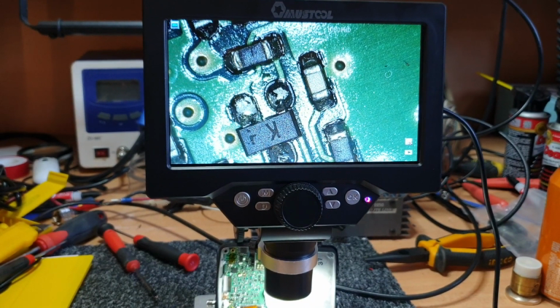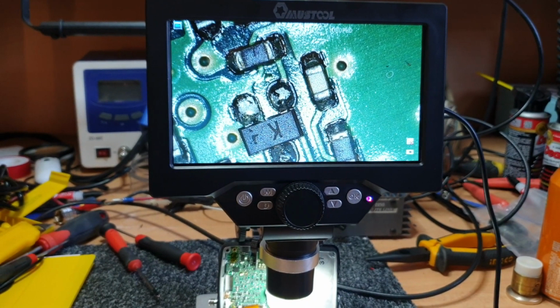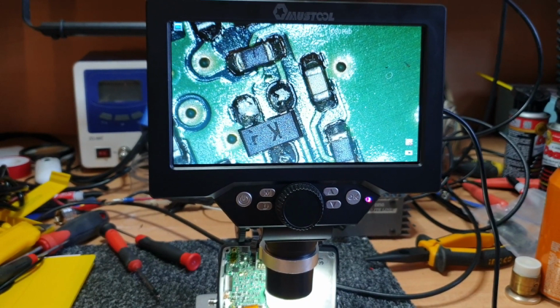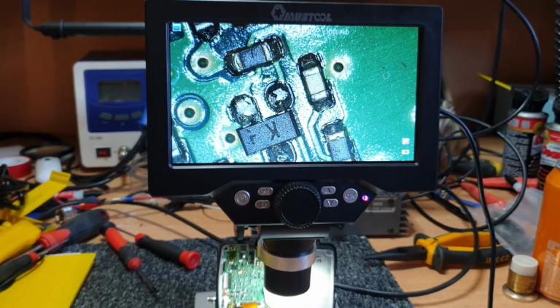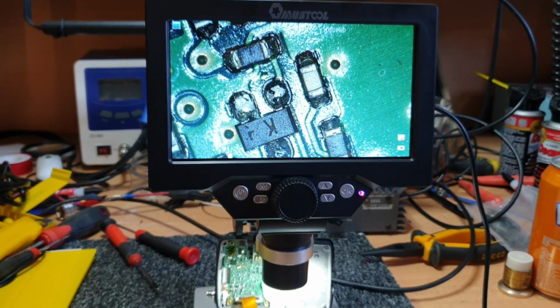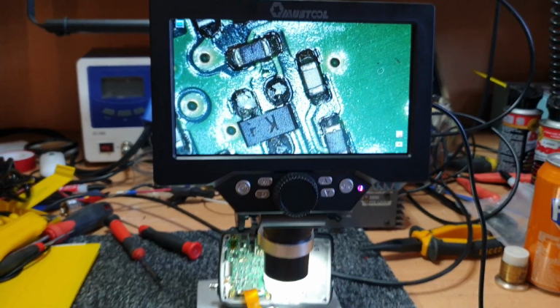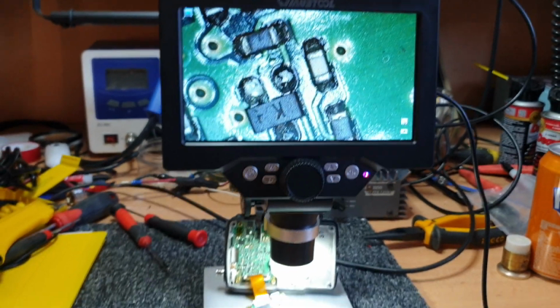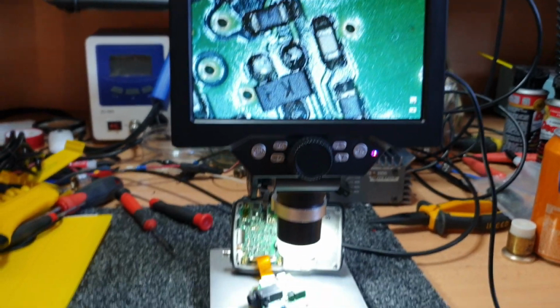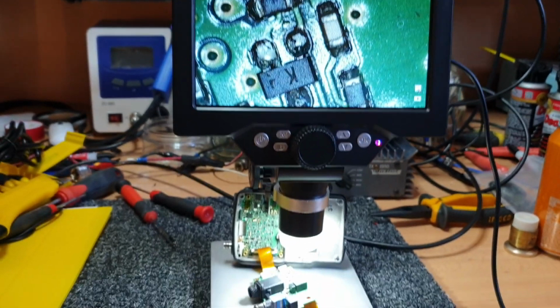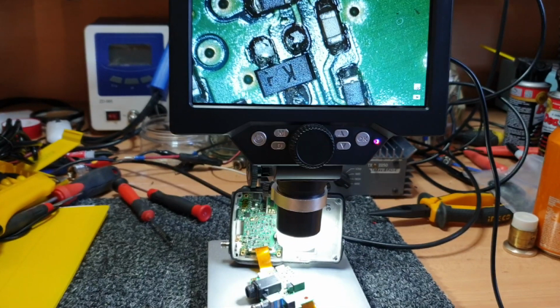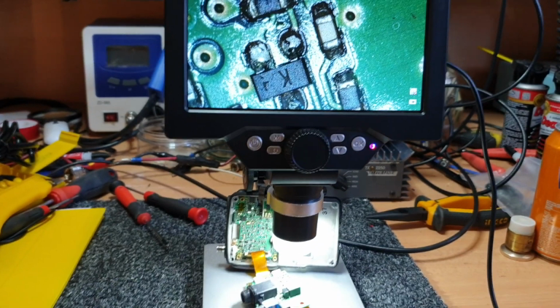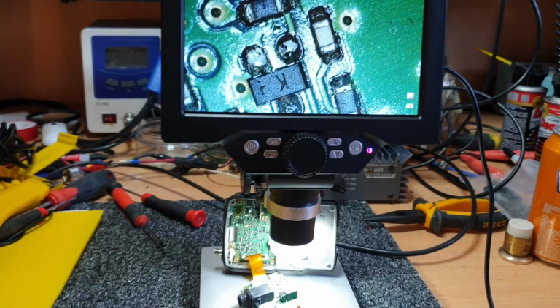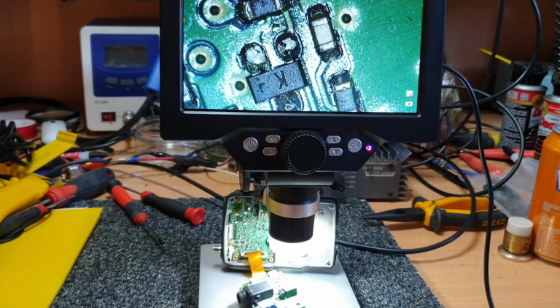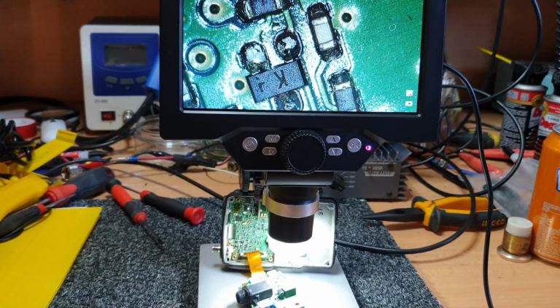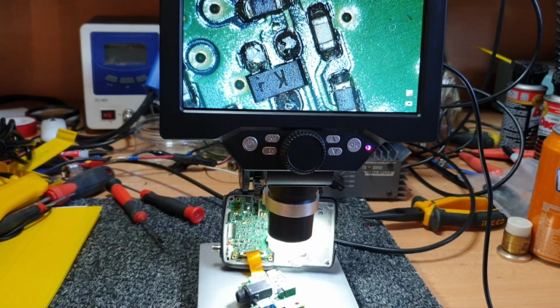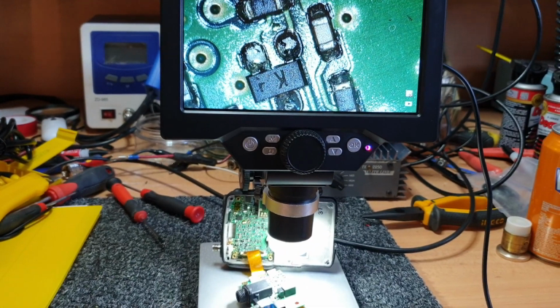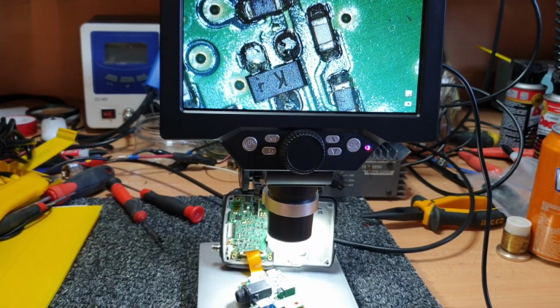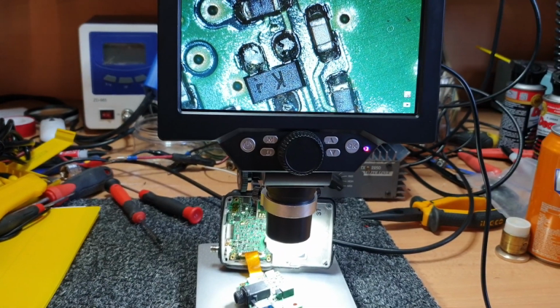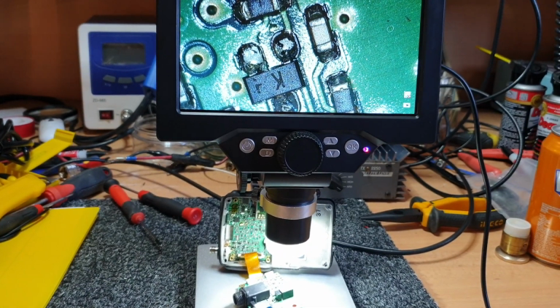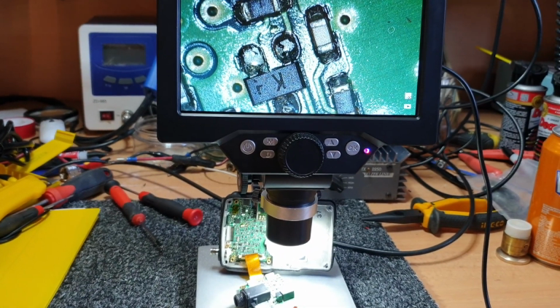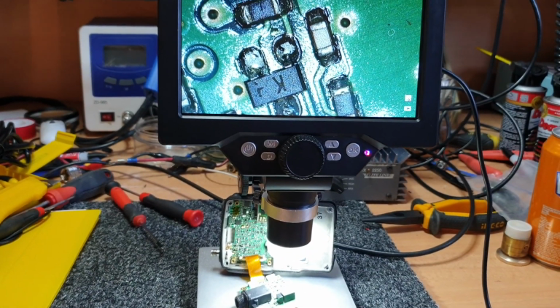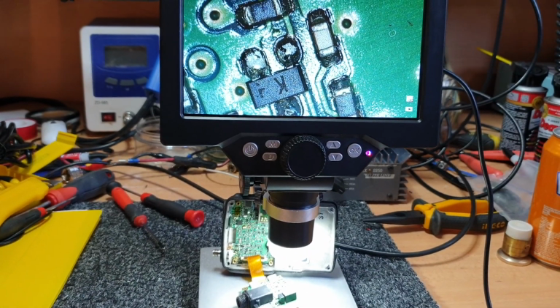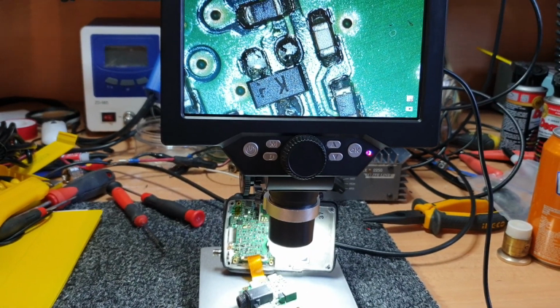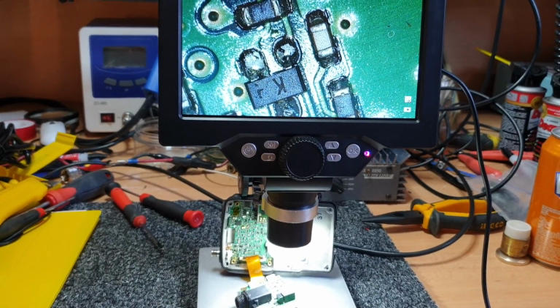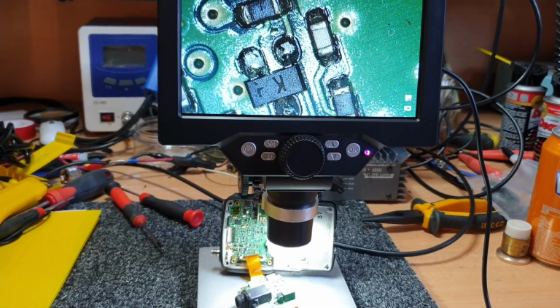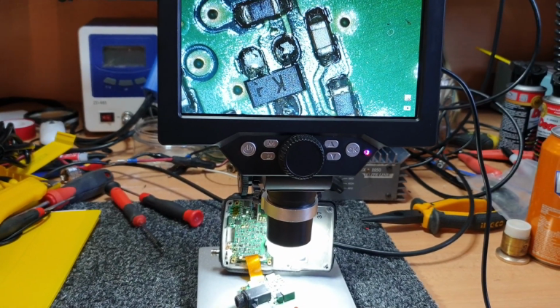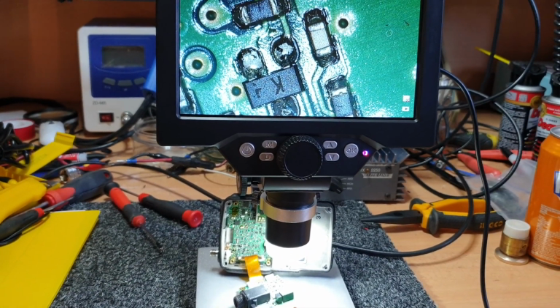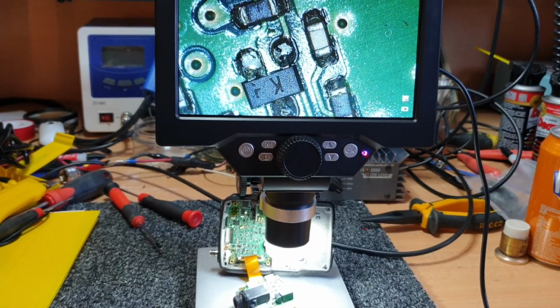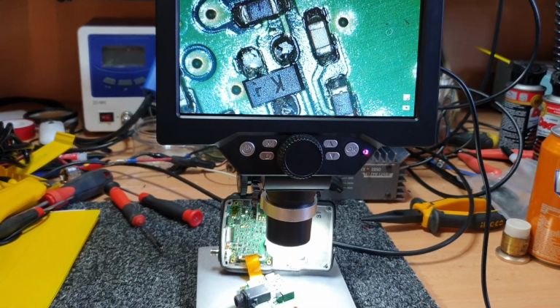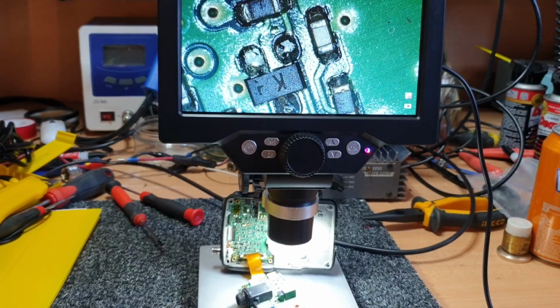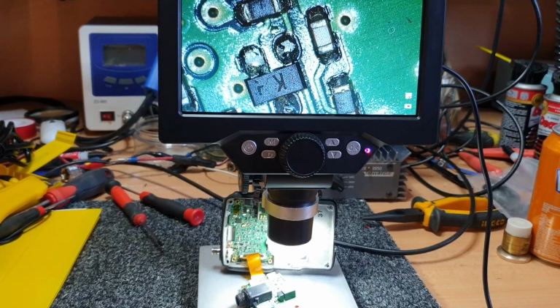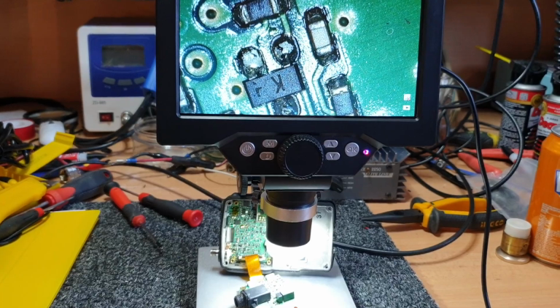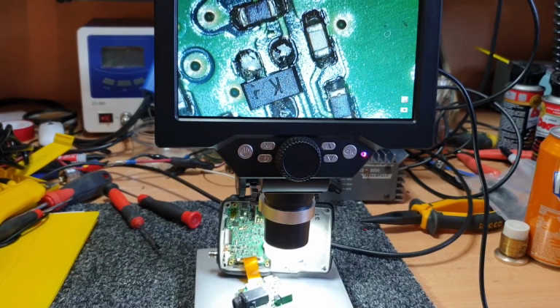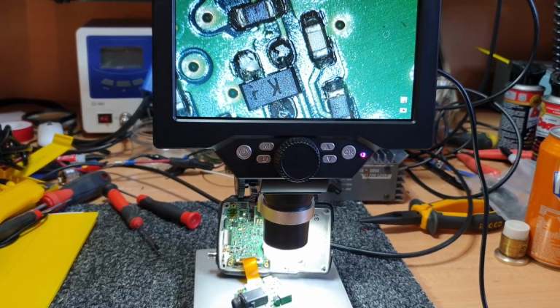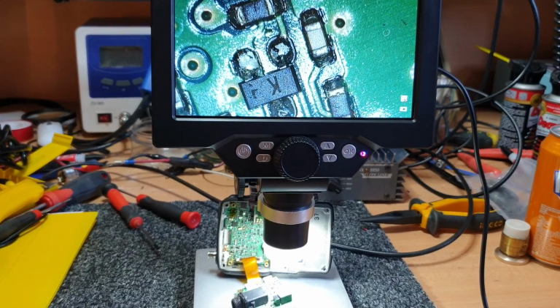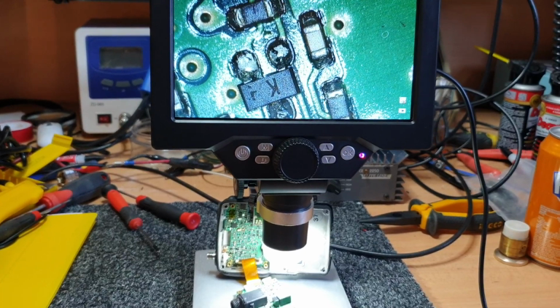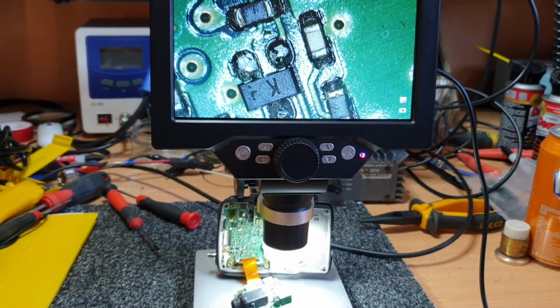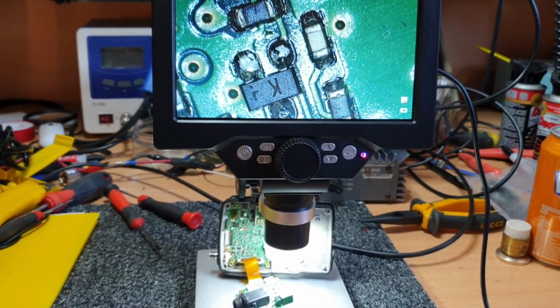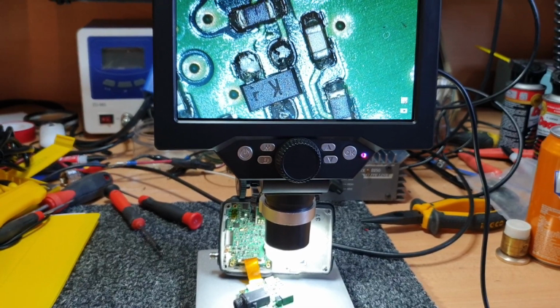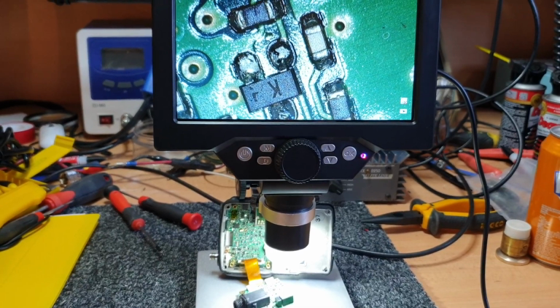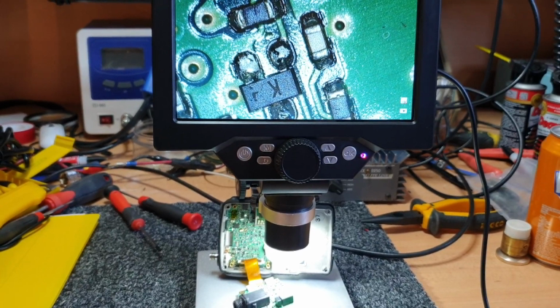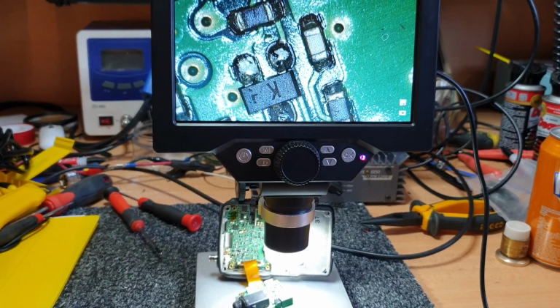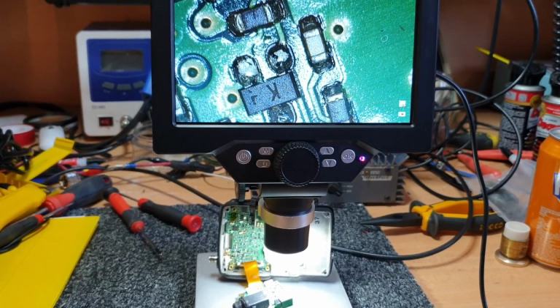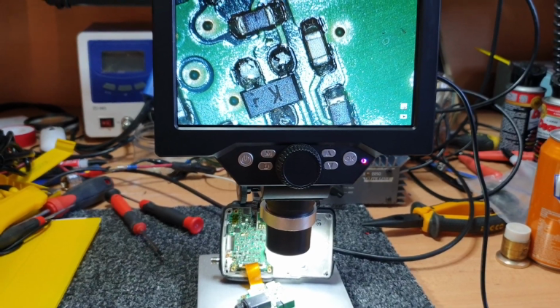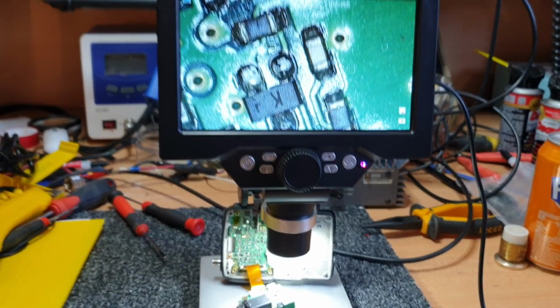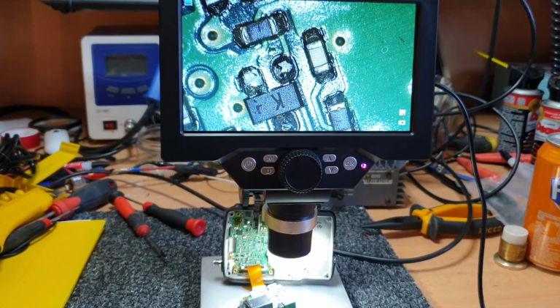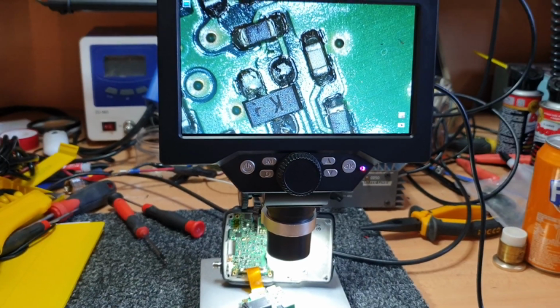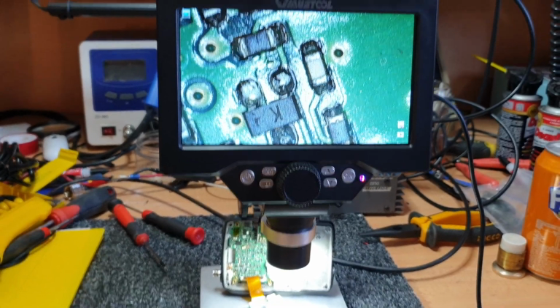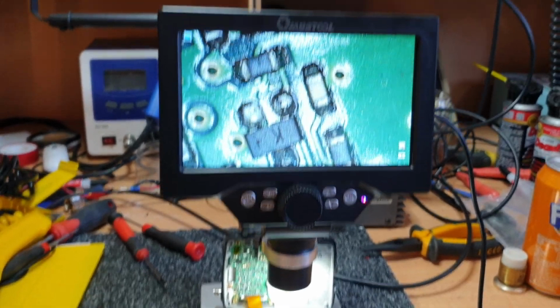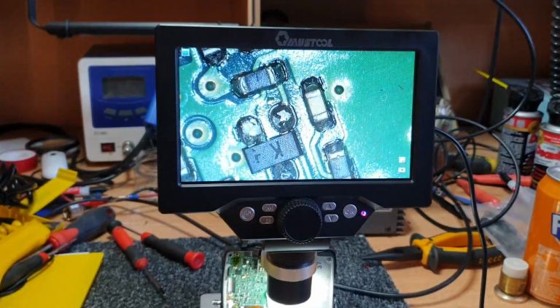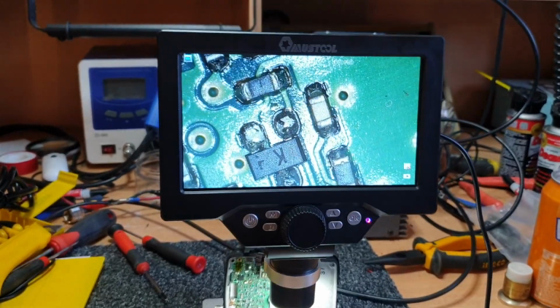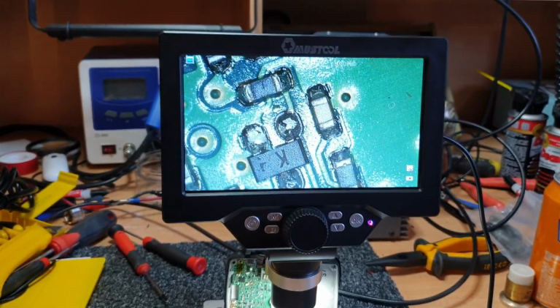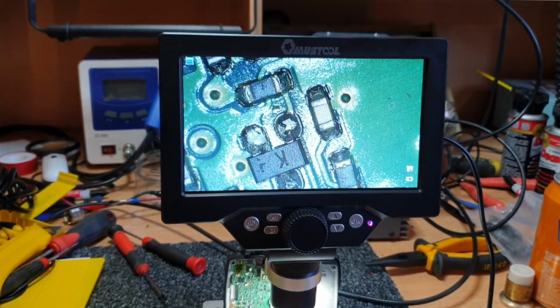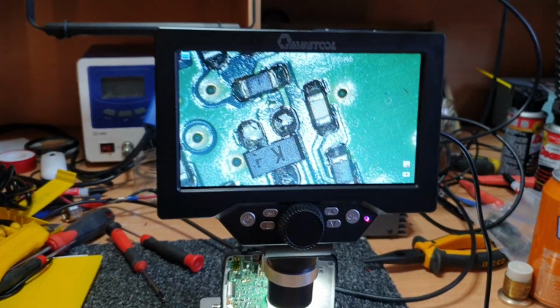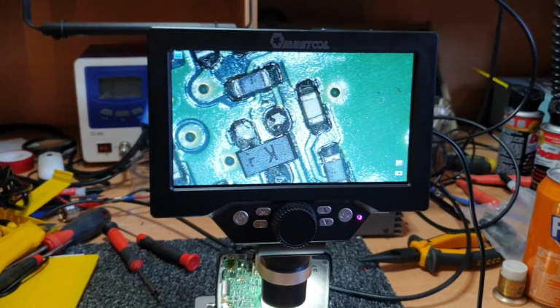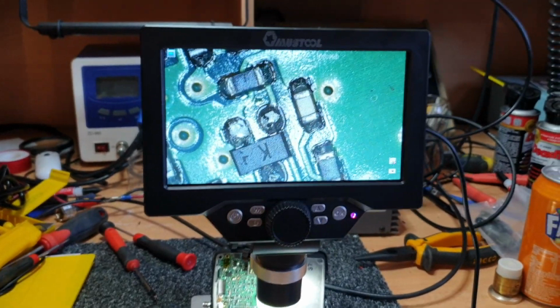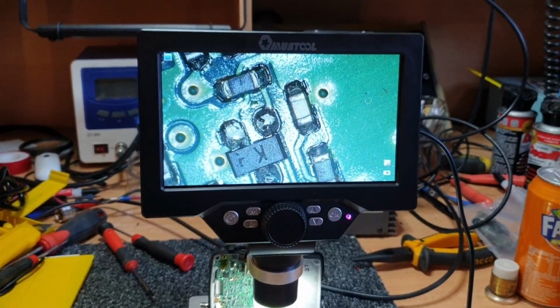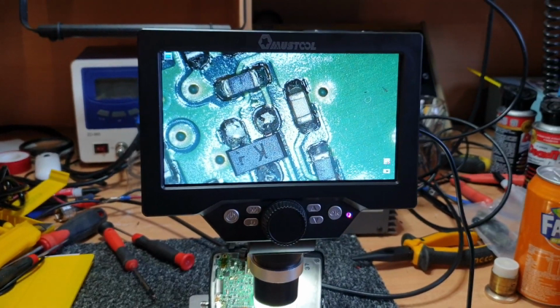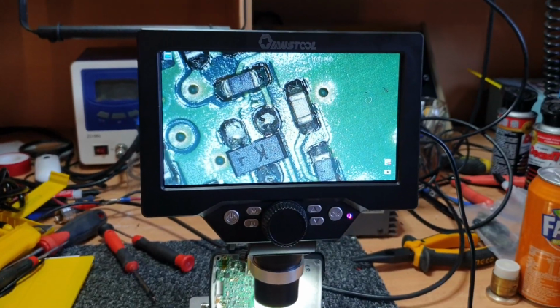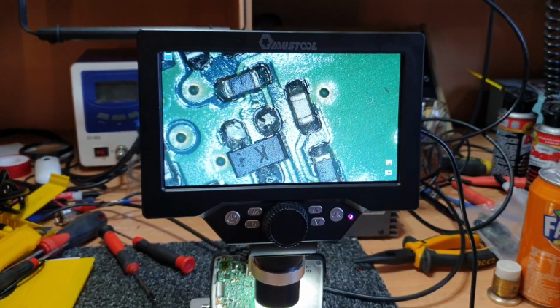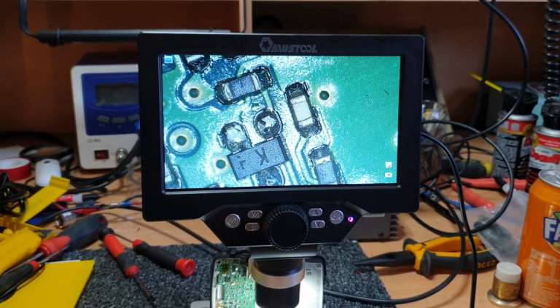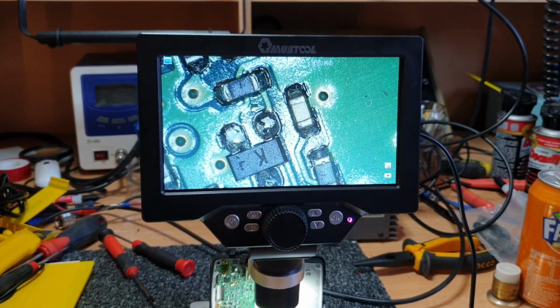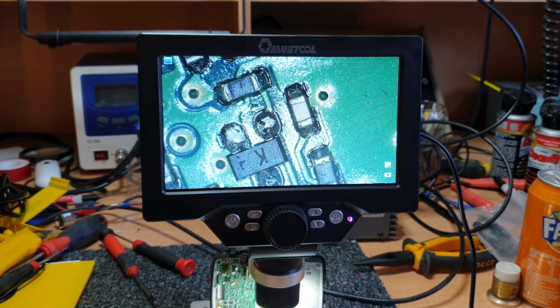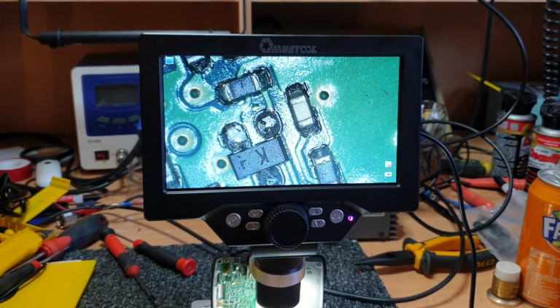Right, in amongst our bit of a mess at the moment, I thought I'd just test this little unit here before having a clean up.